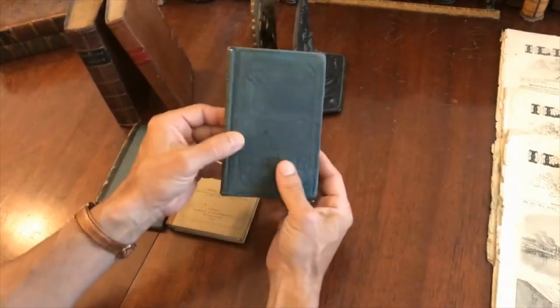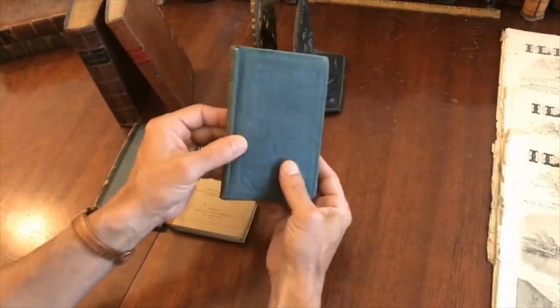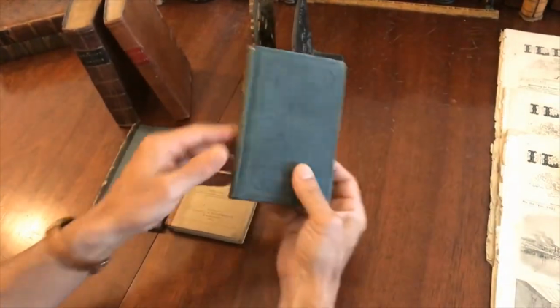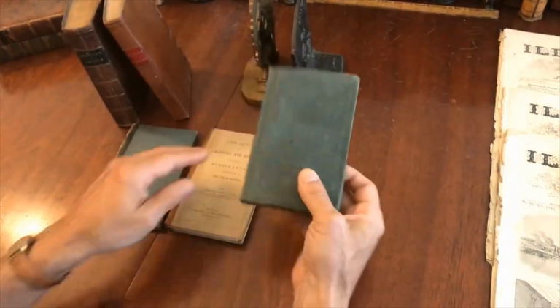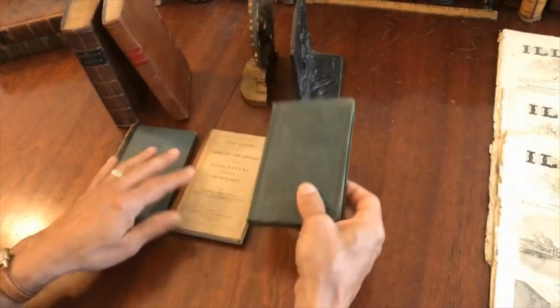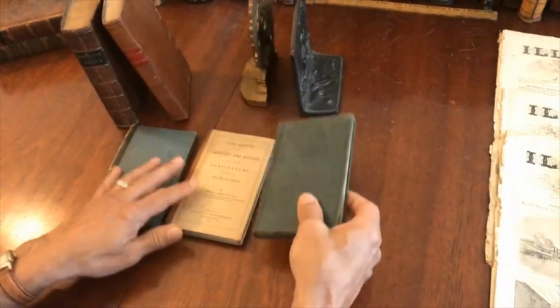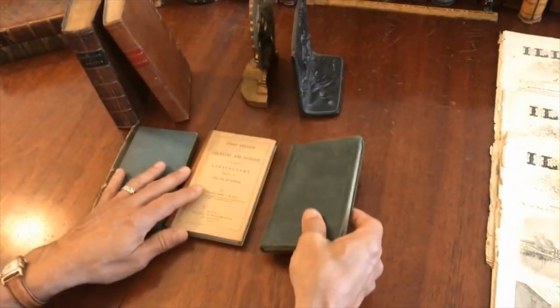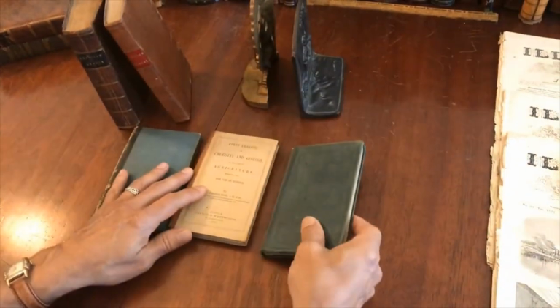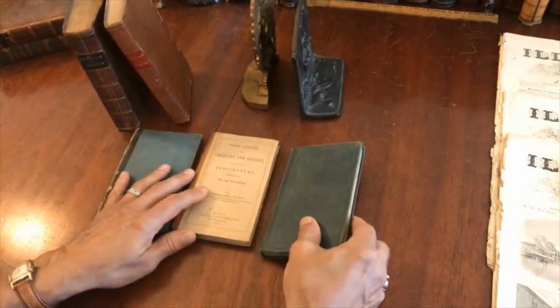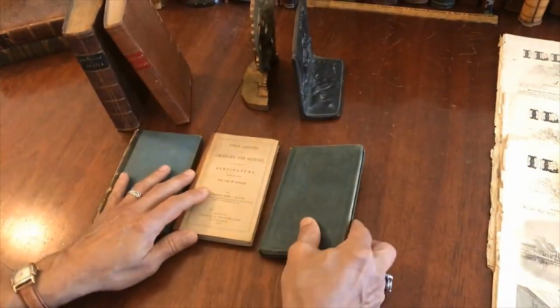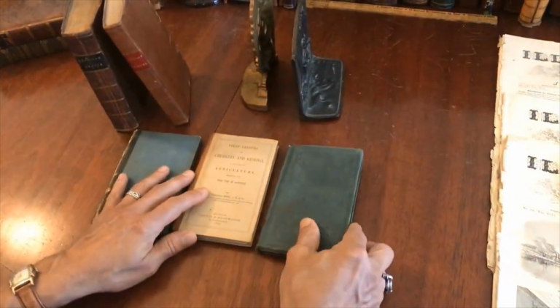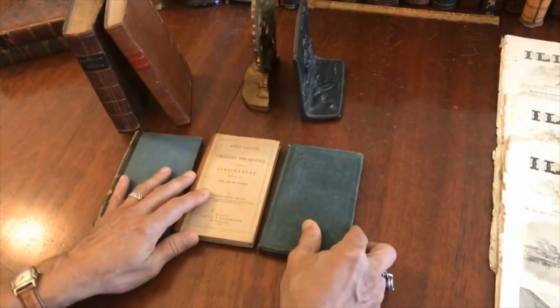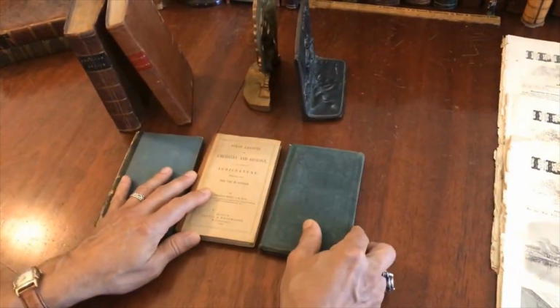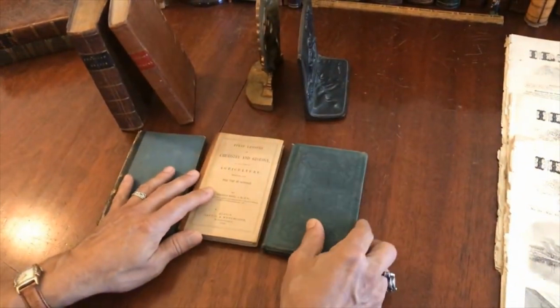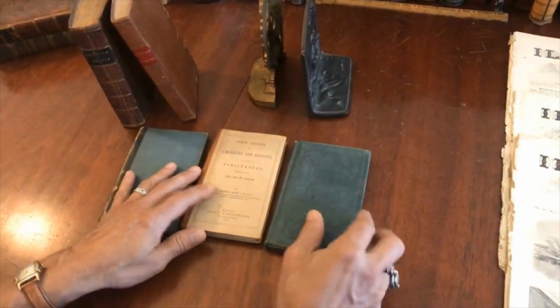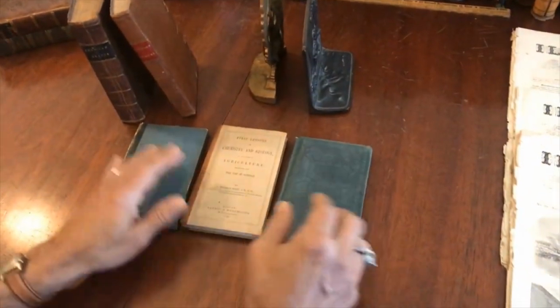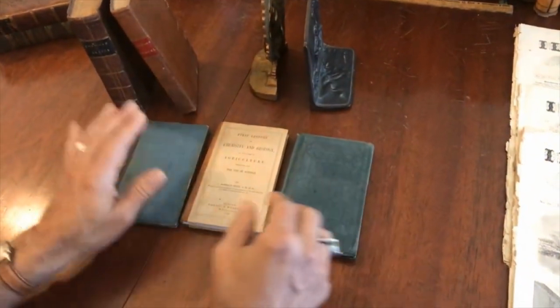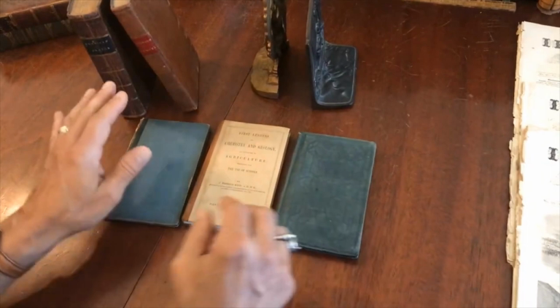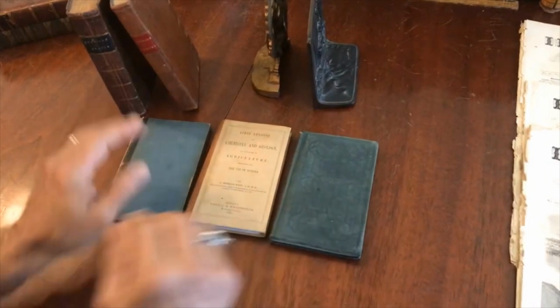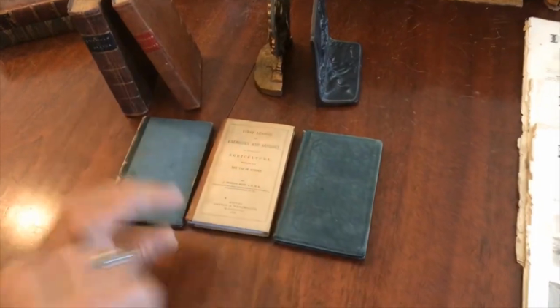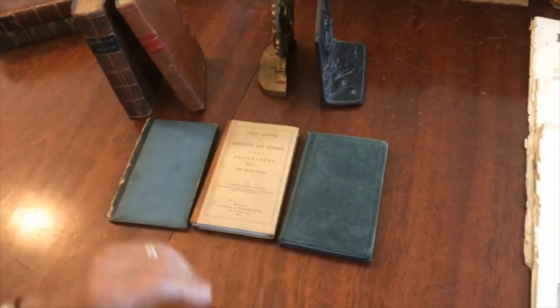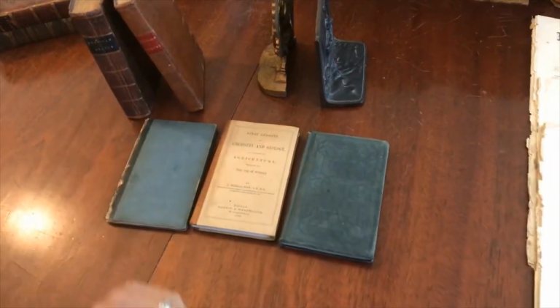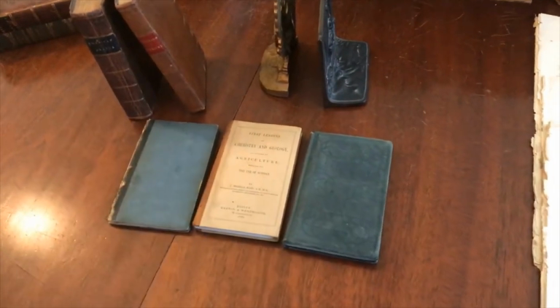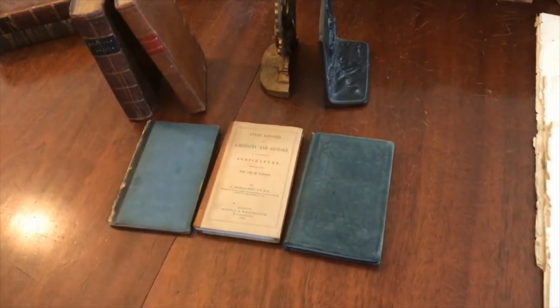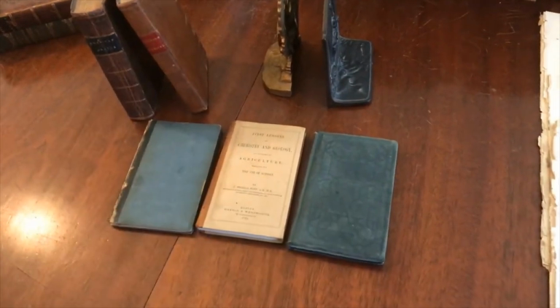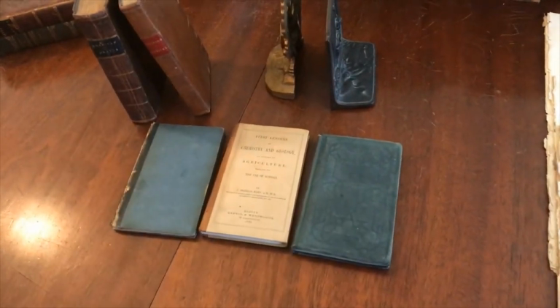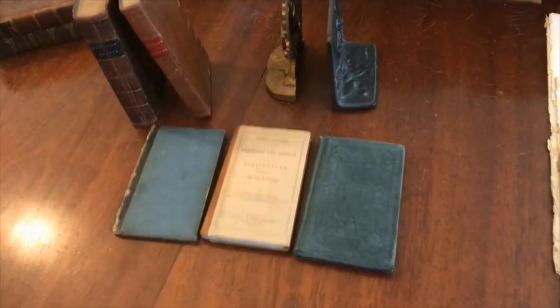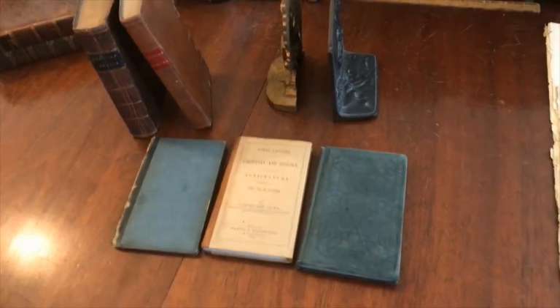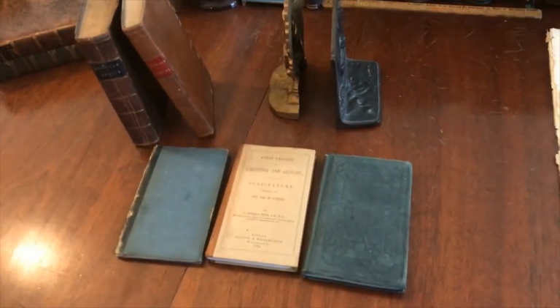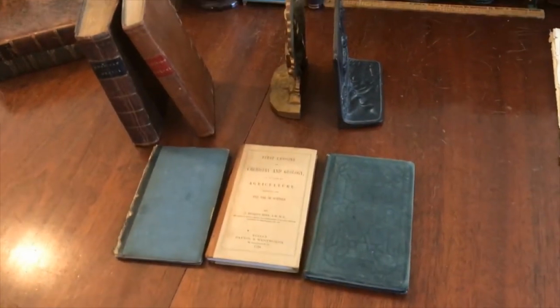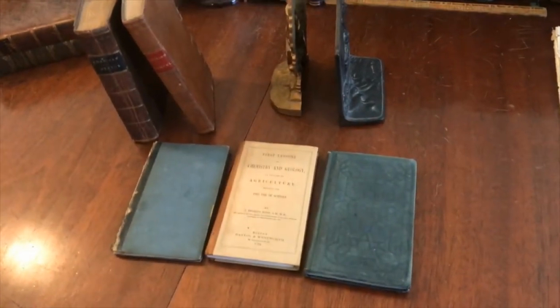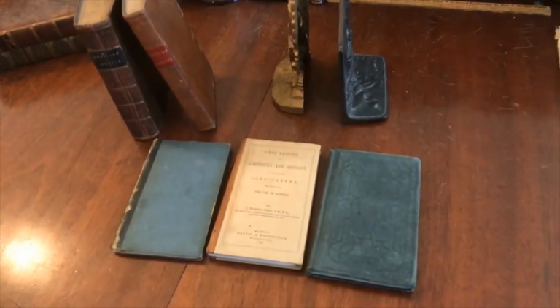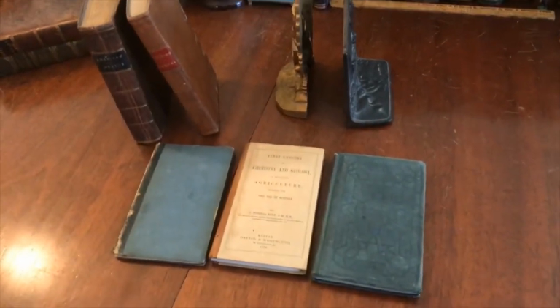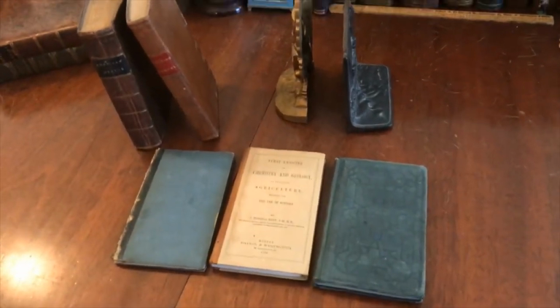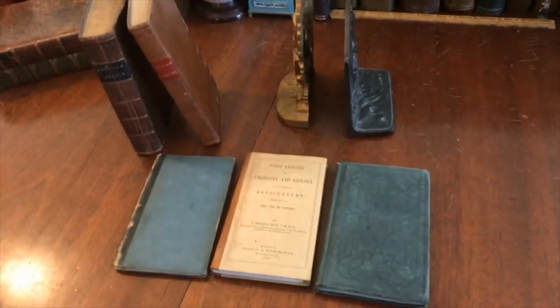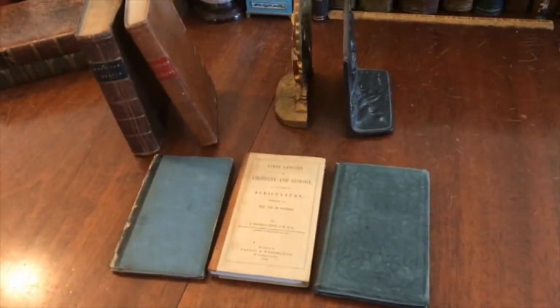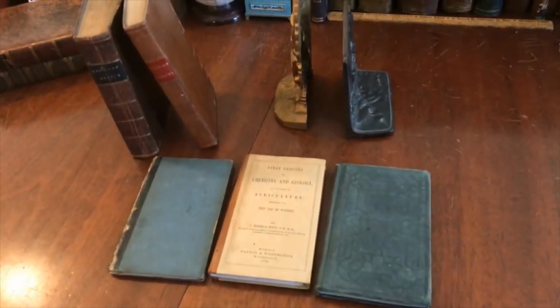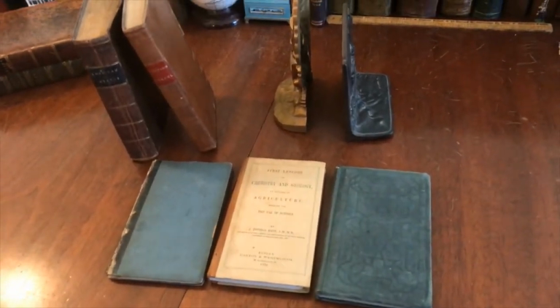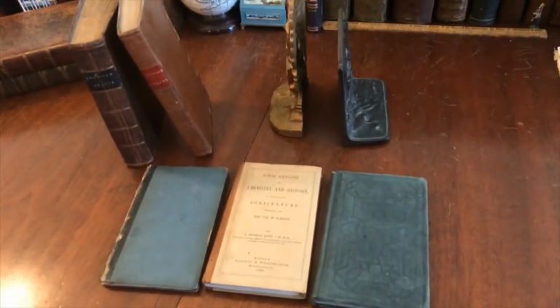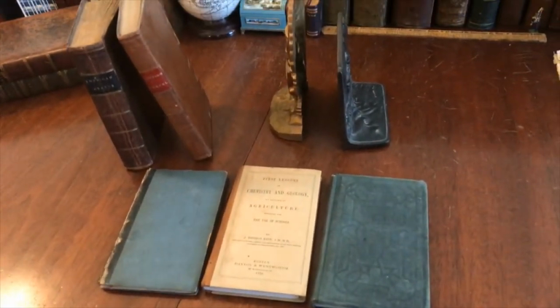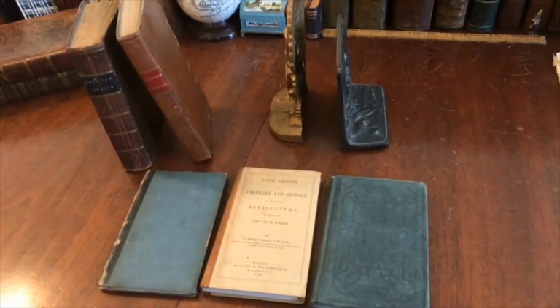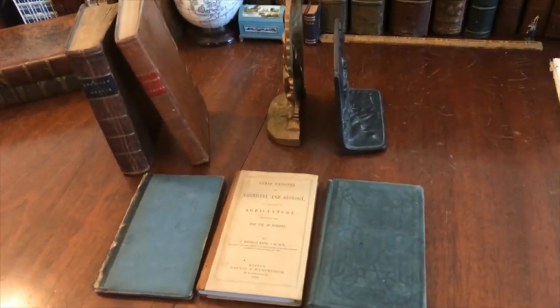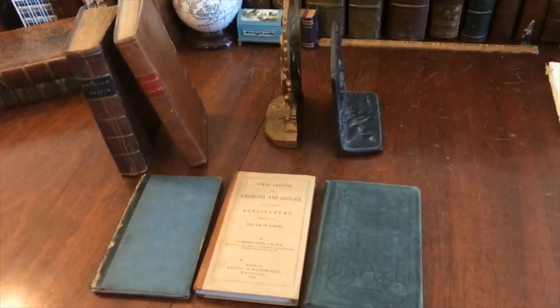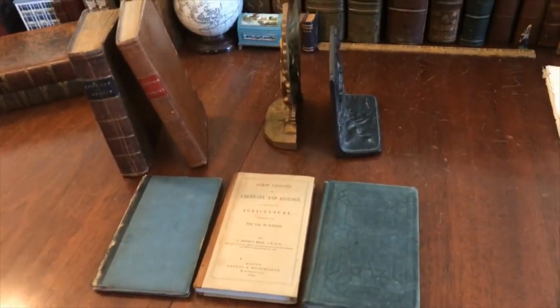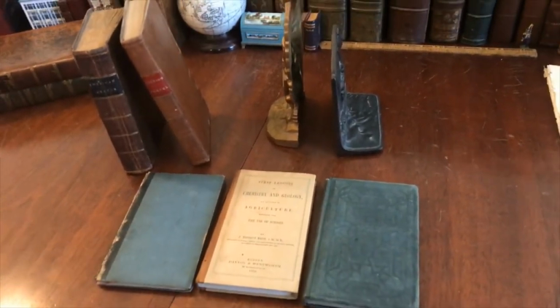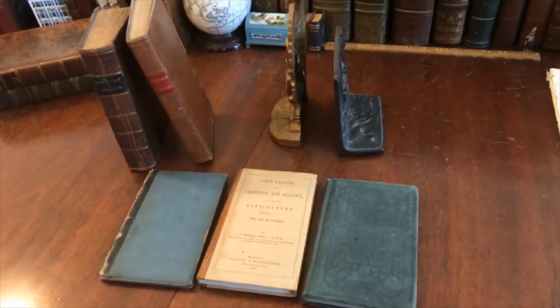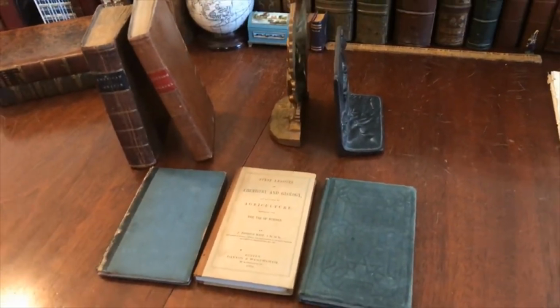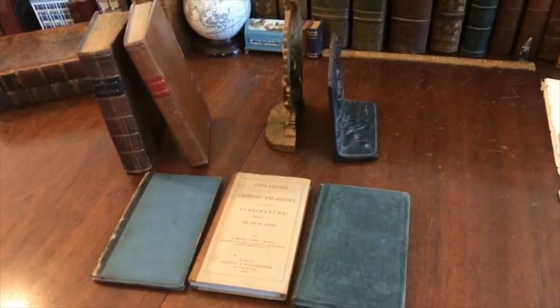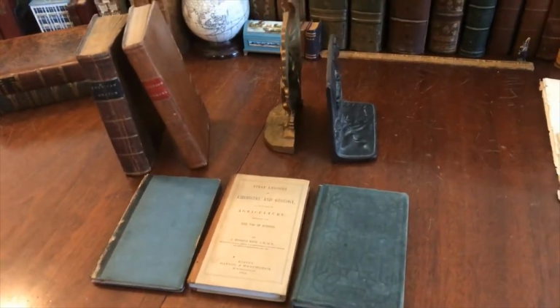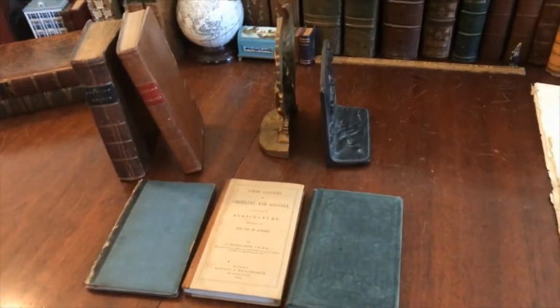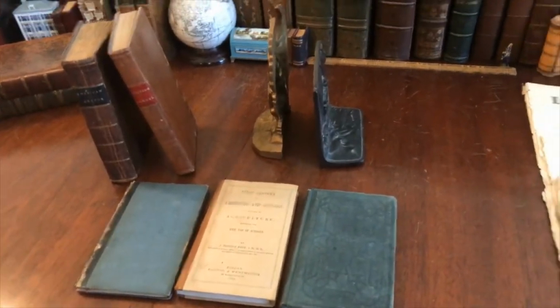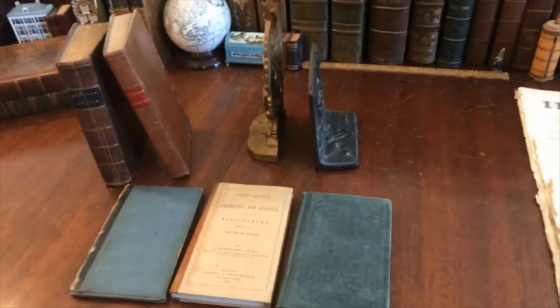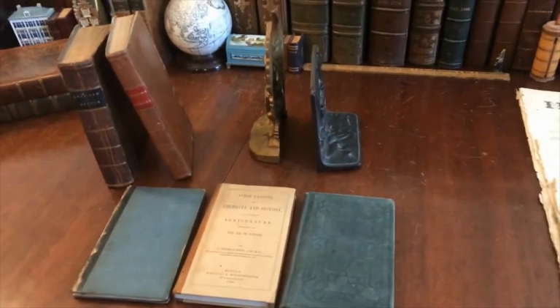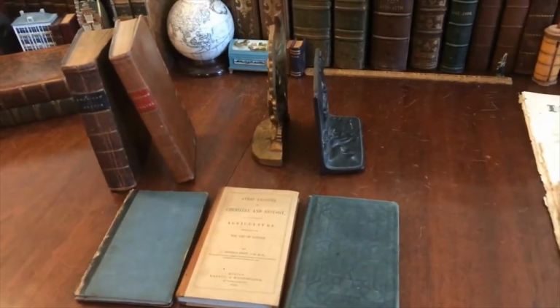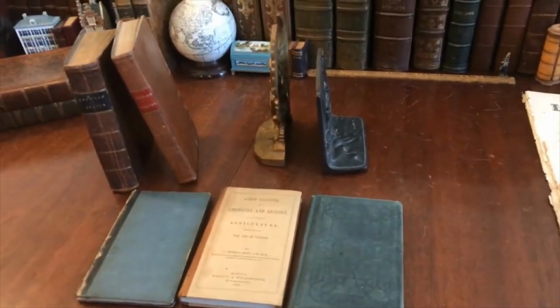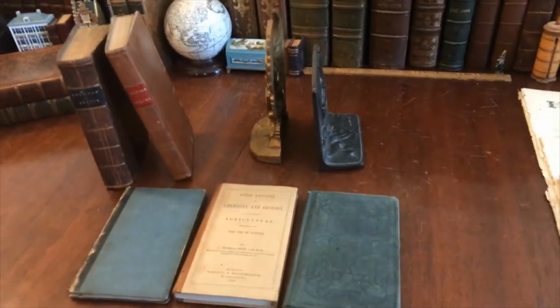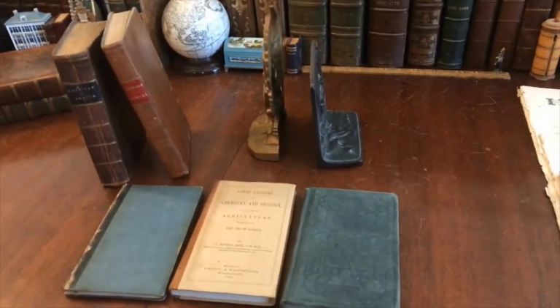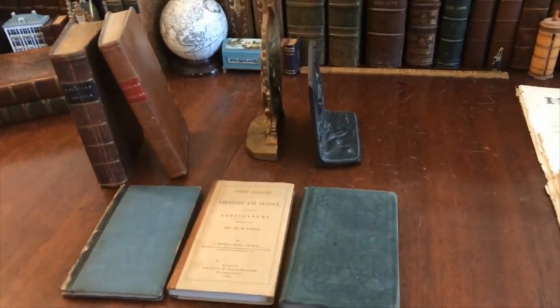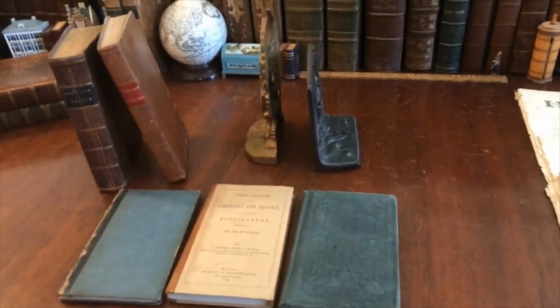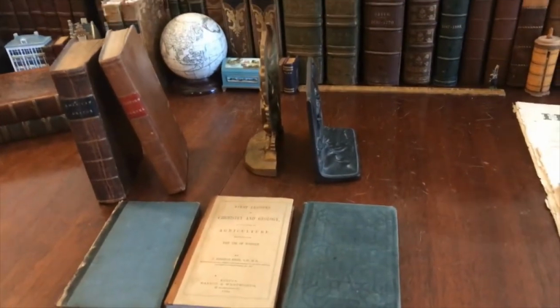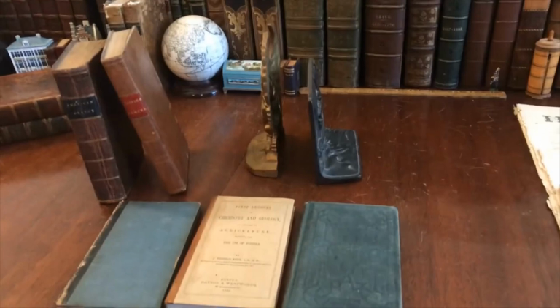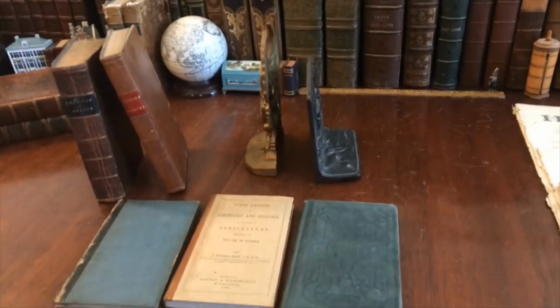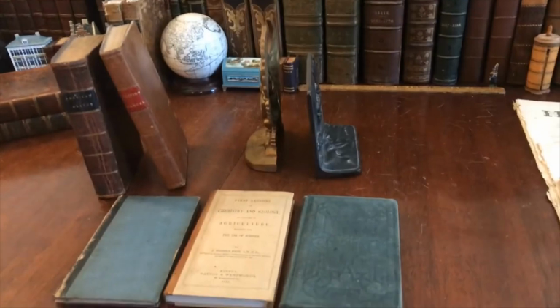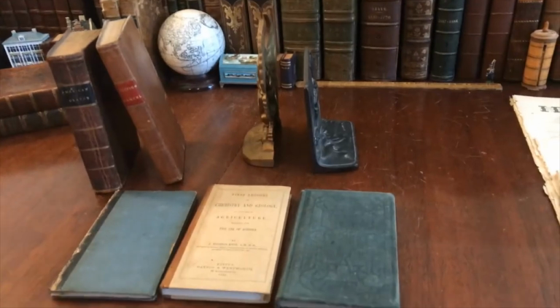This group of five educational books is available now as a lot, online from me, Ryan DeMambro.